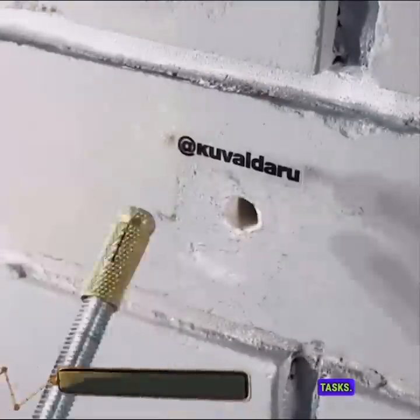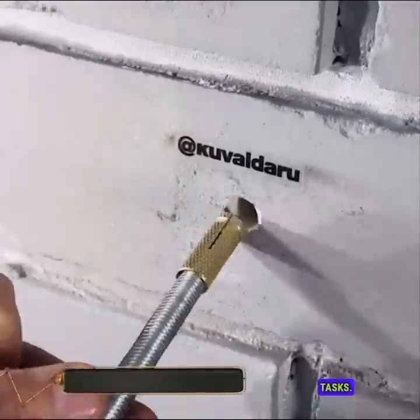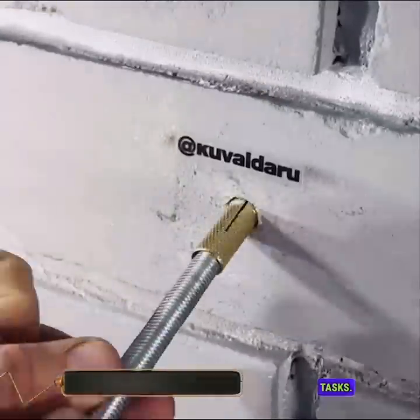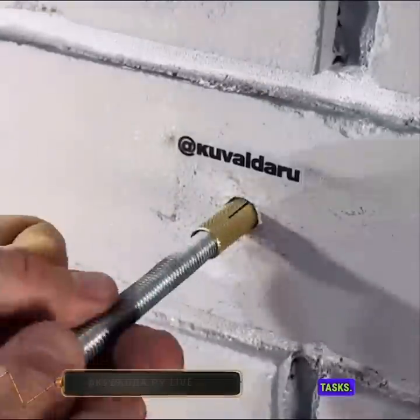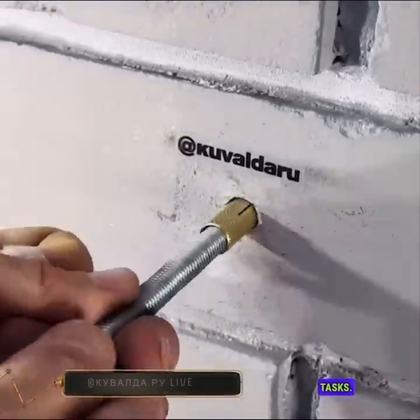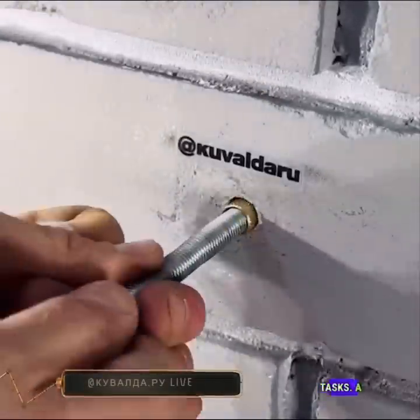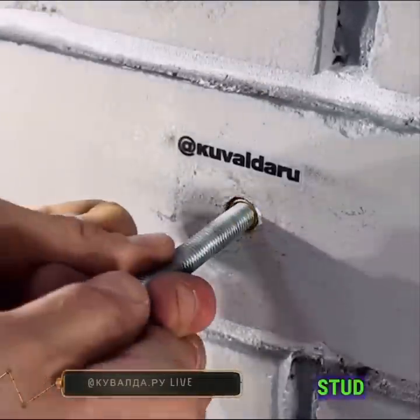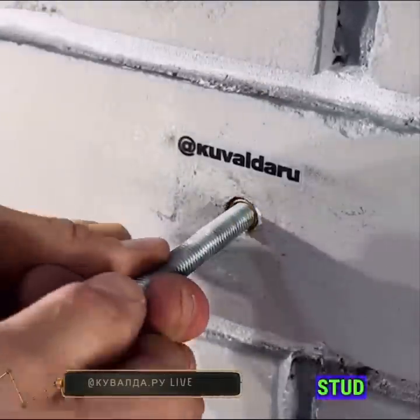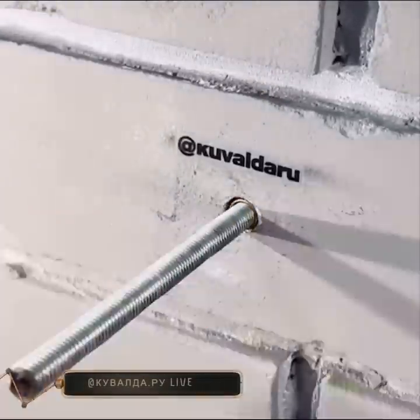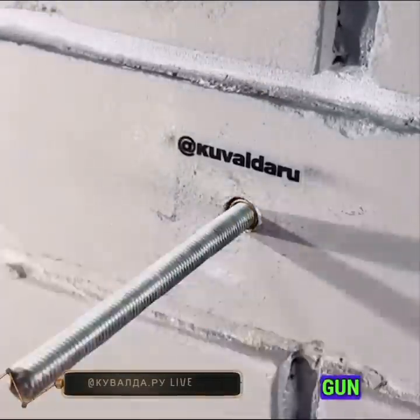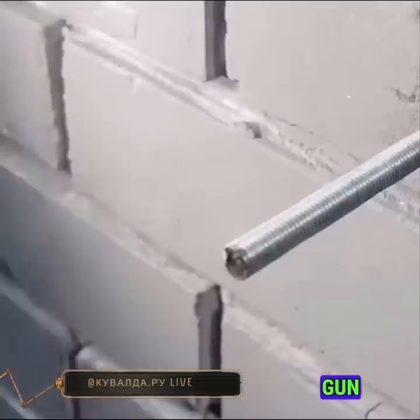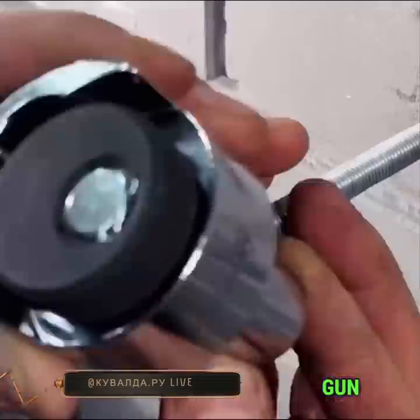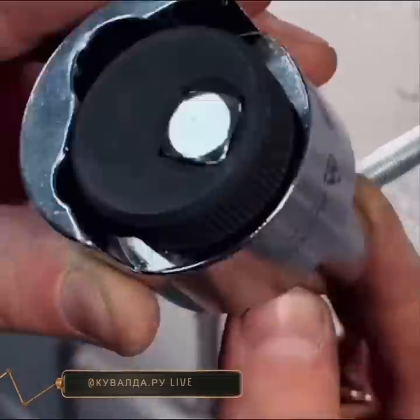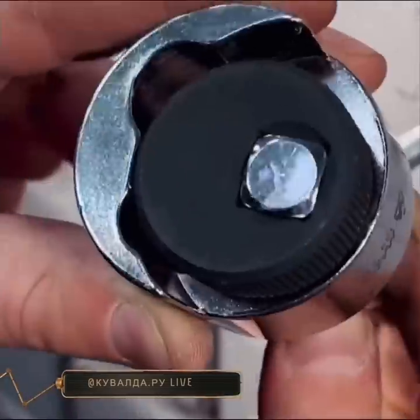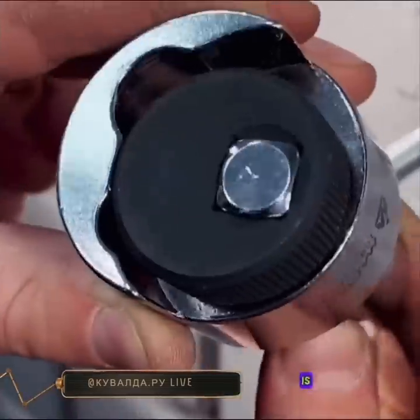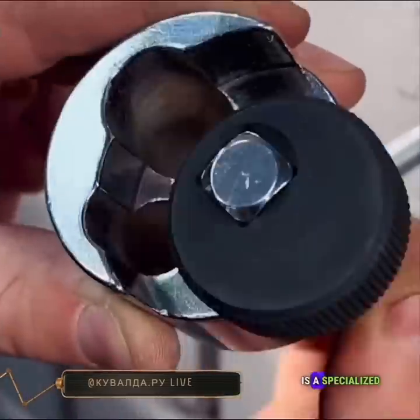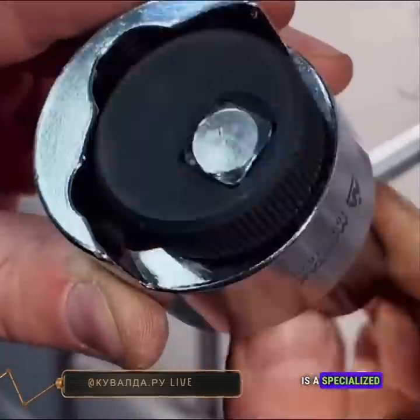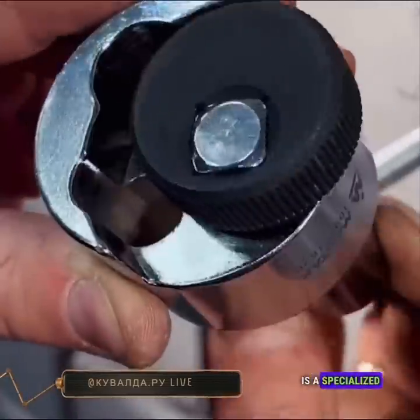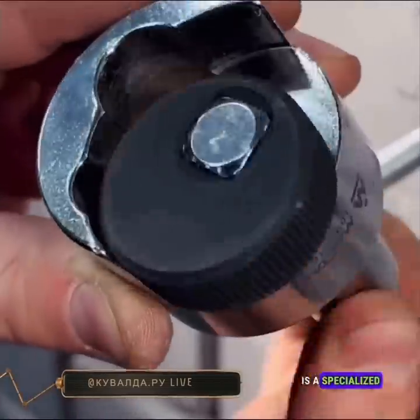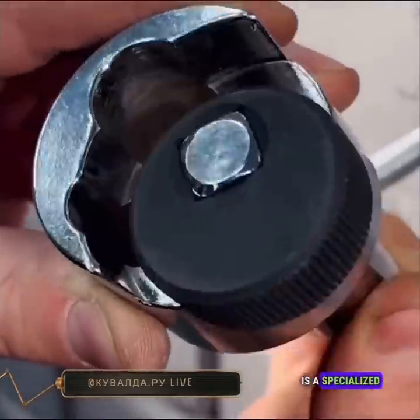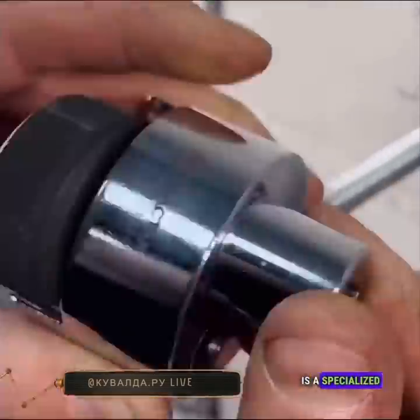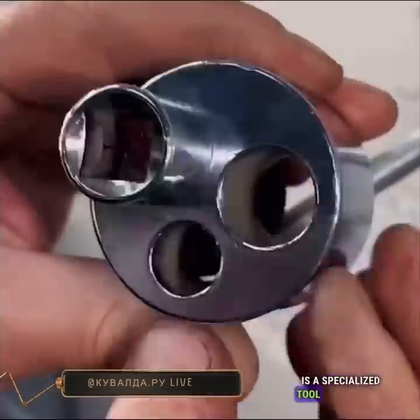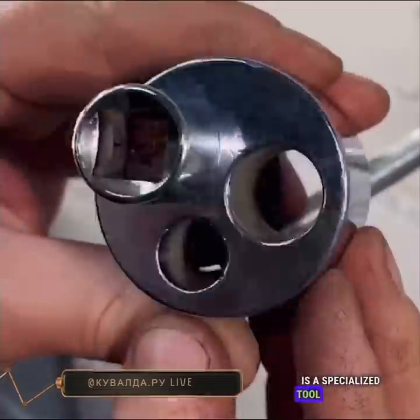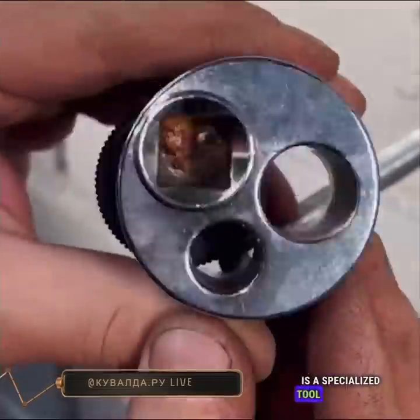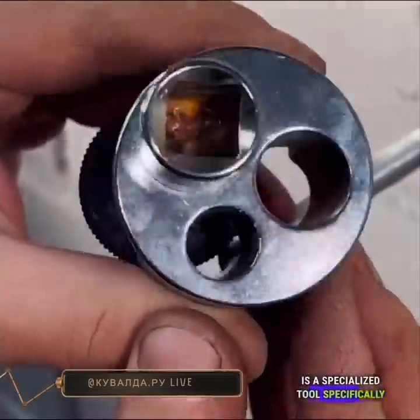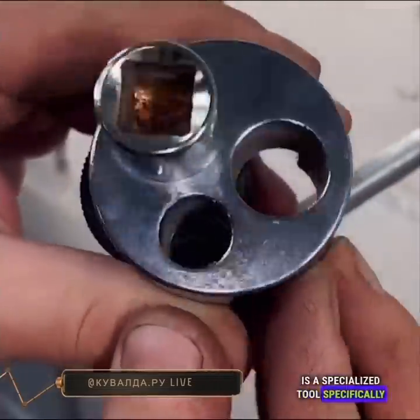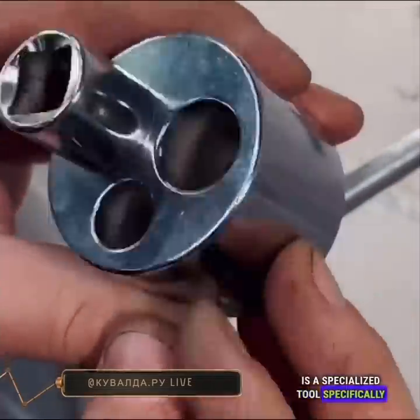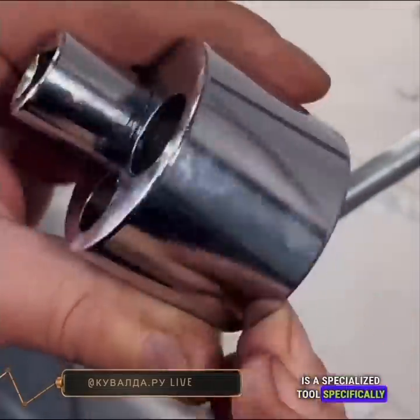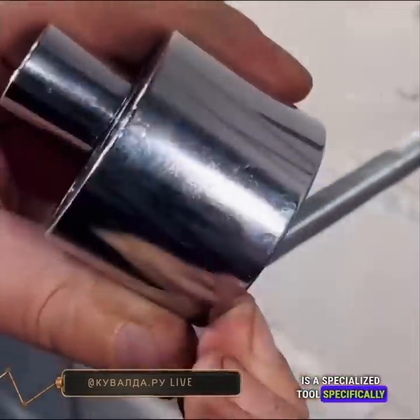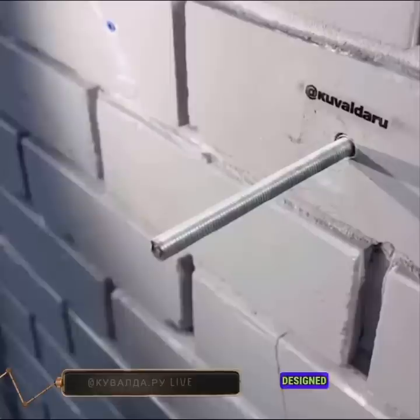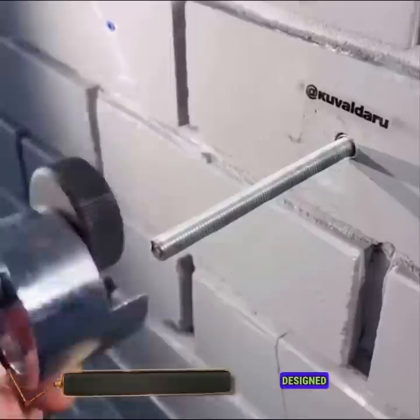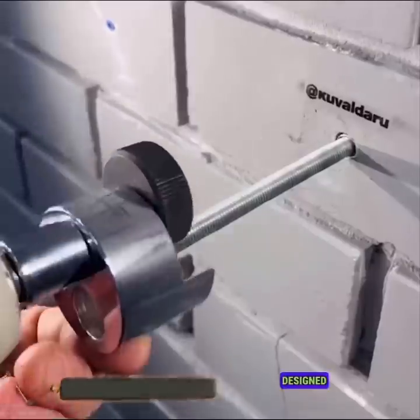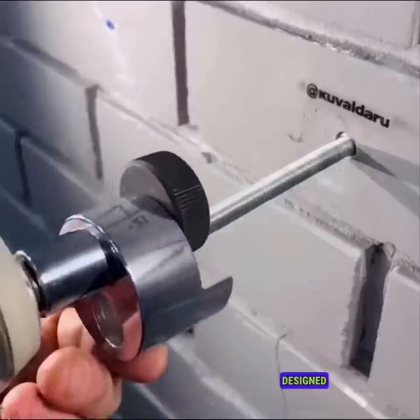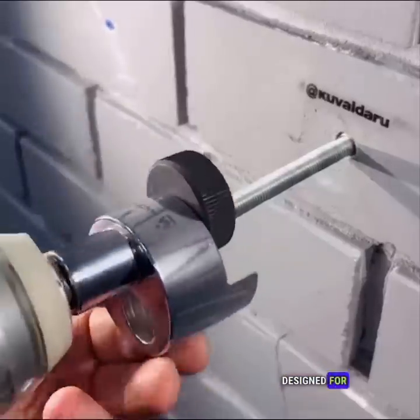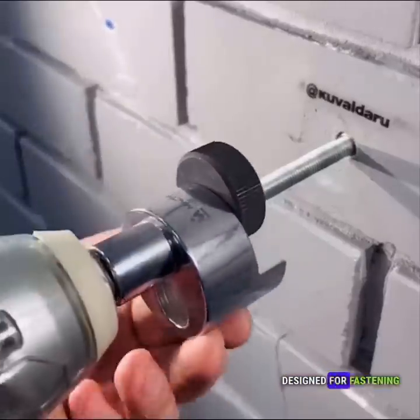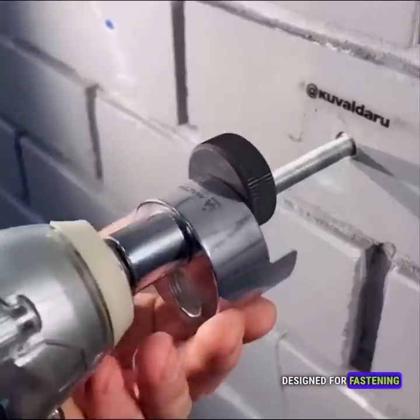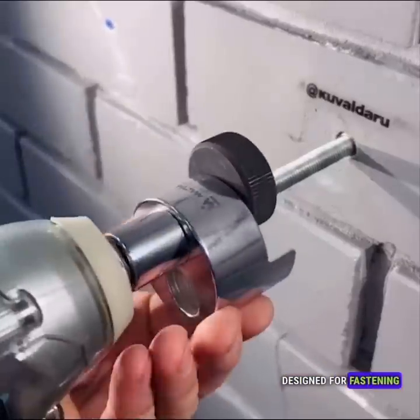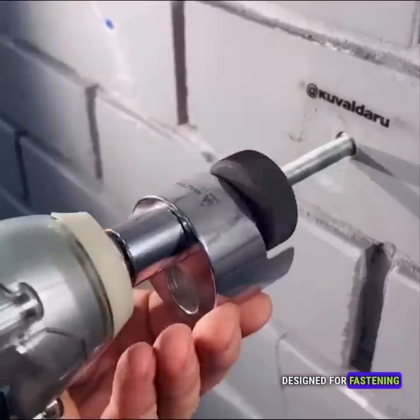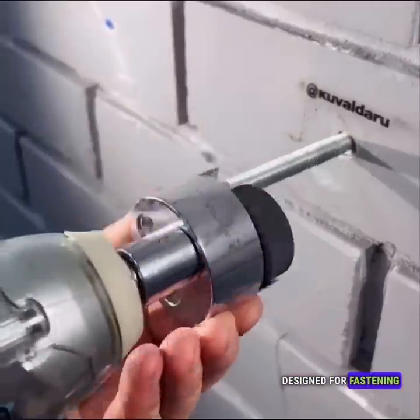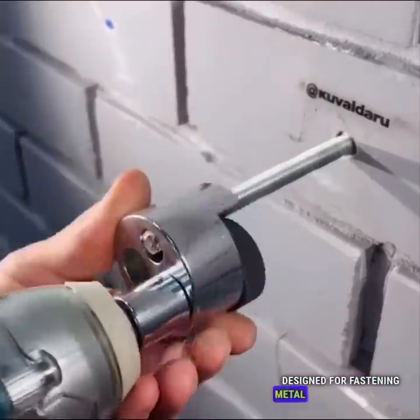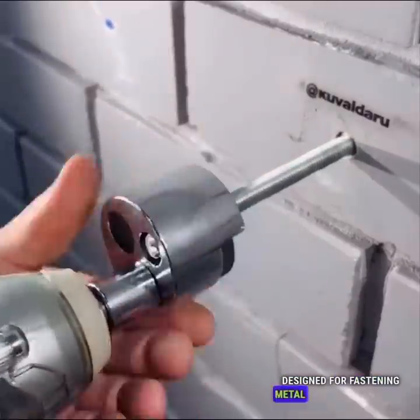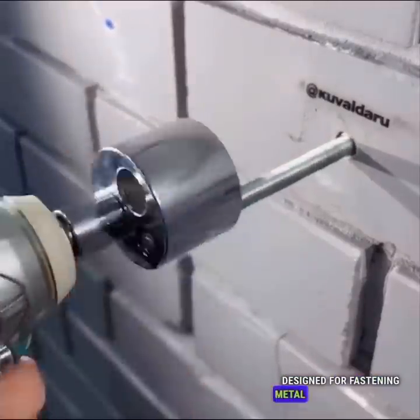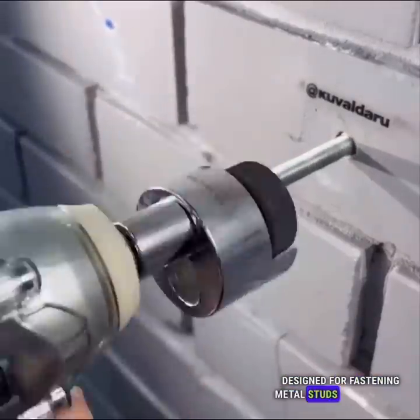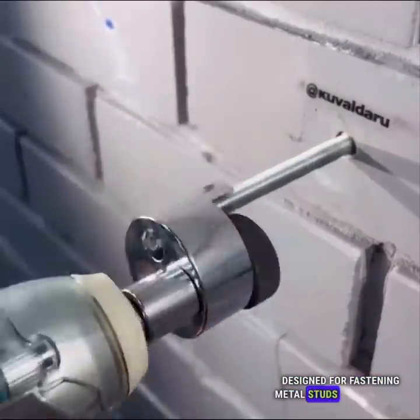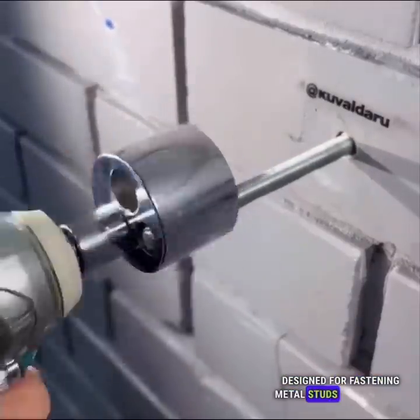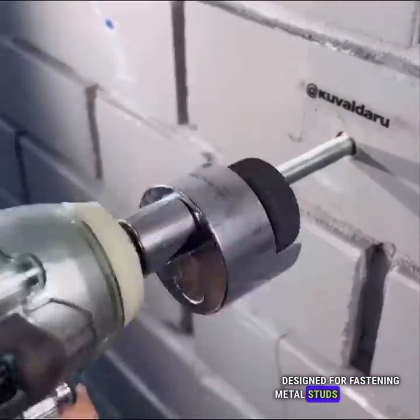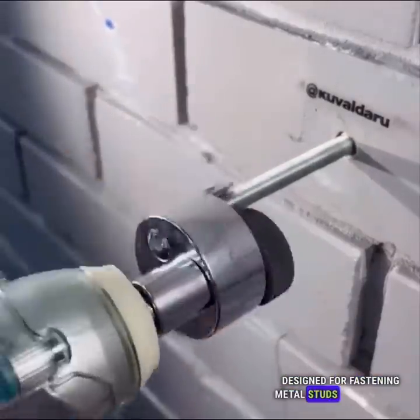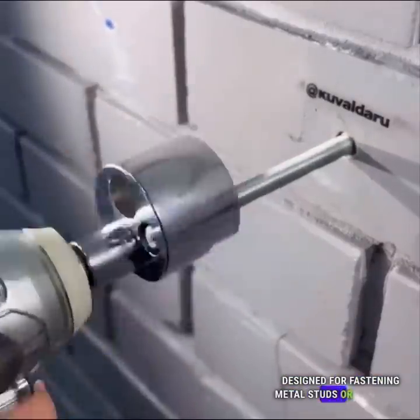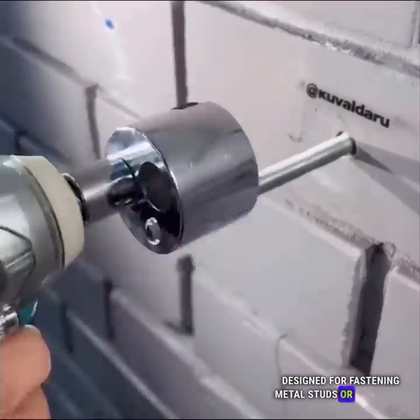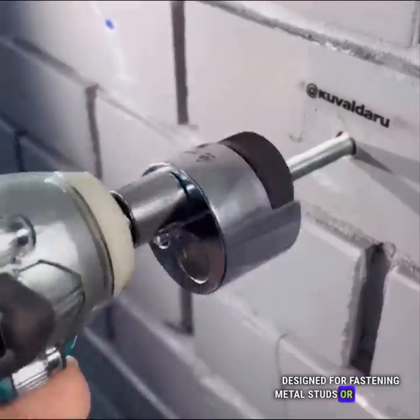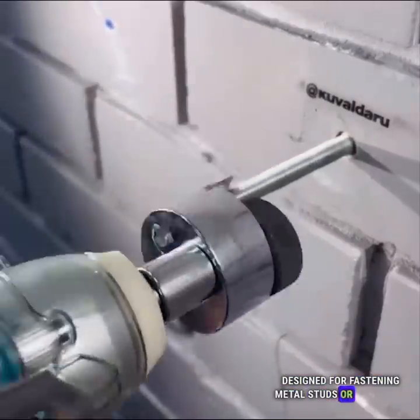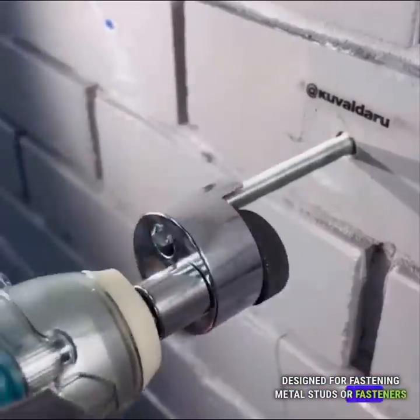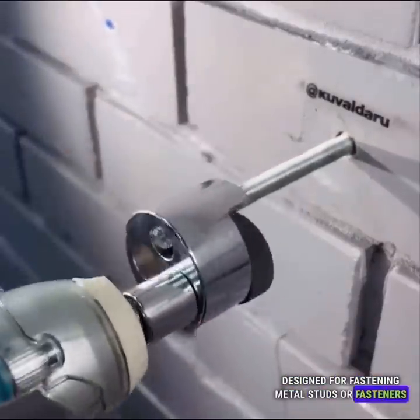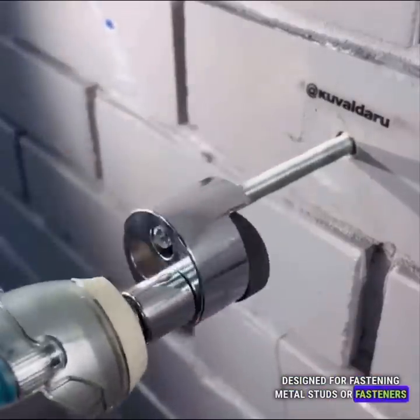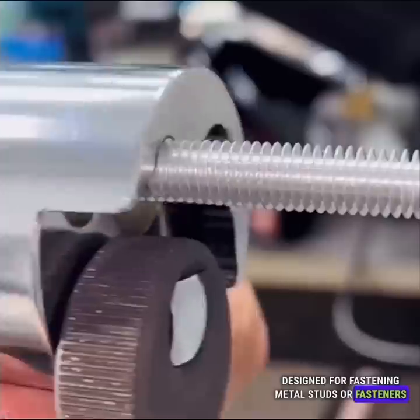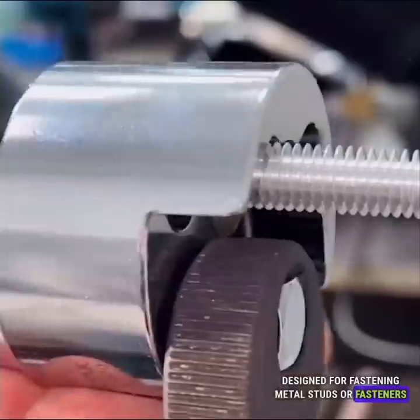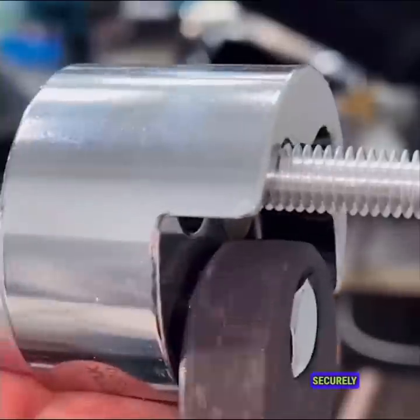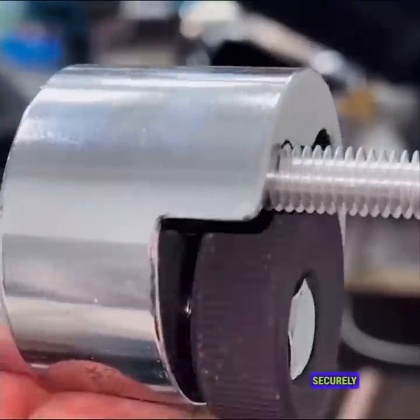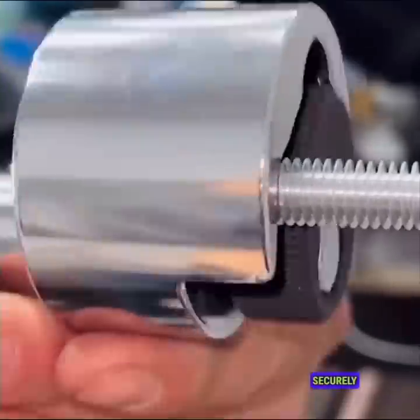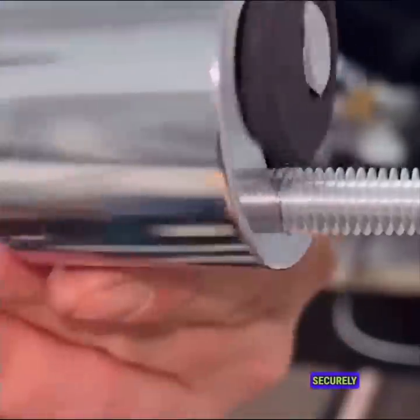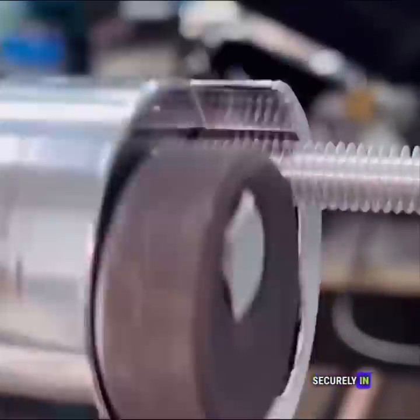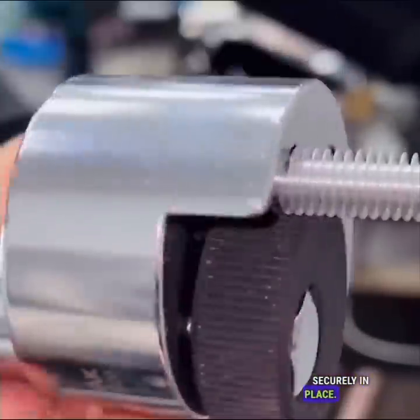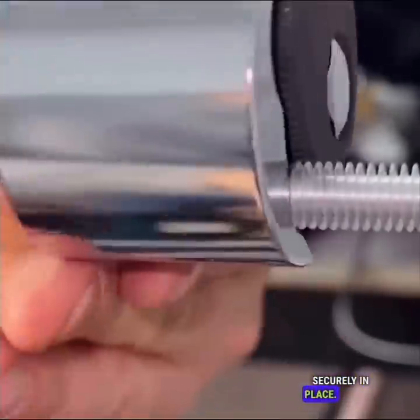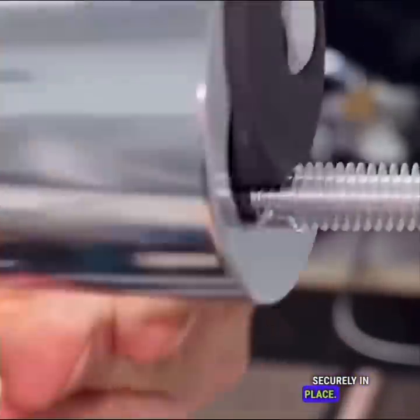A stud gun is a specialized tool specifically designed for fastening metal studs or fasteners securely in place.